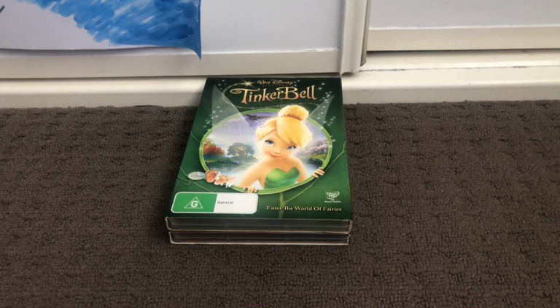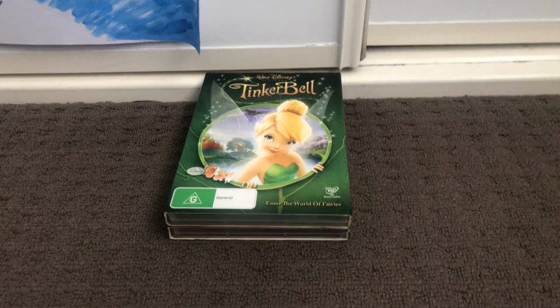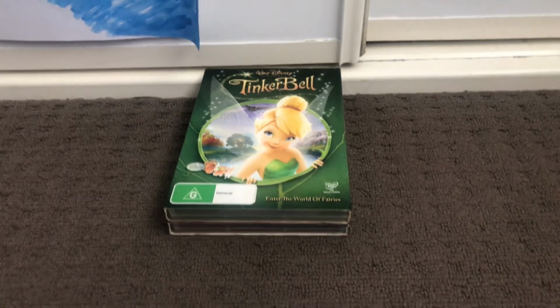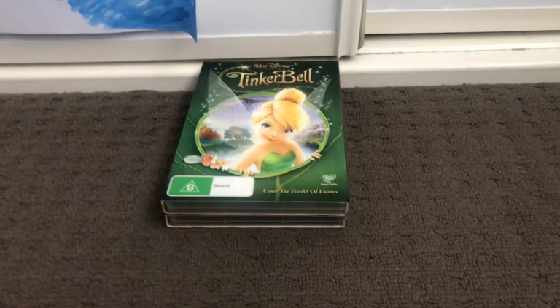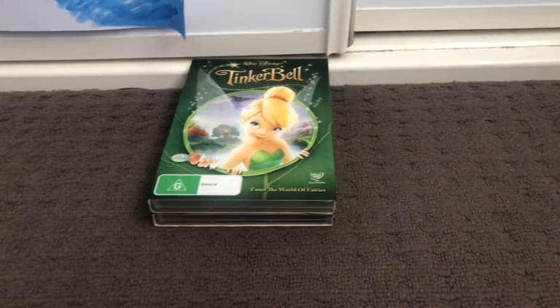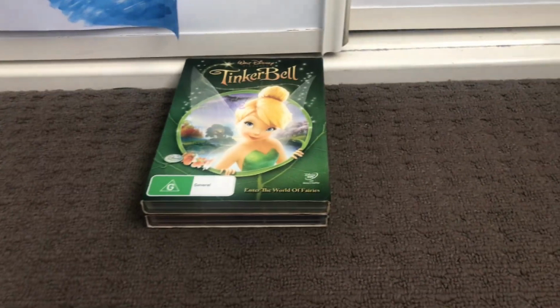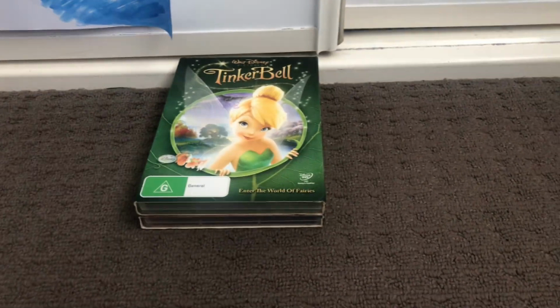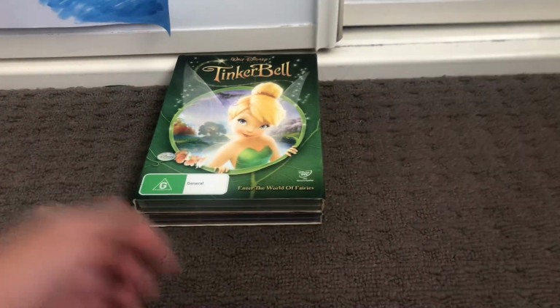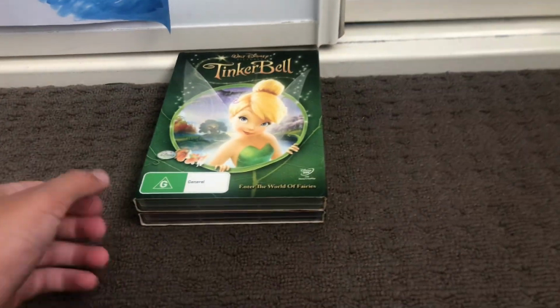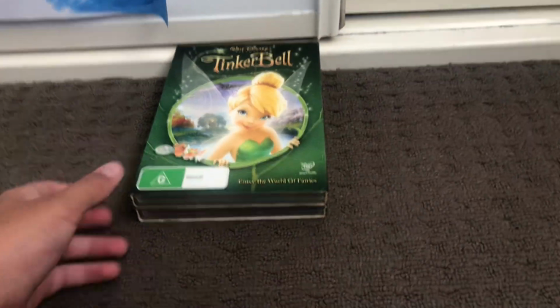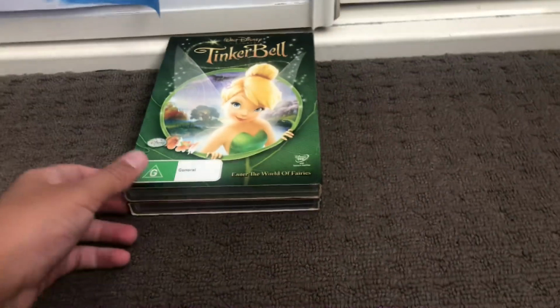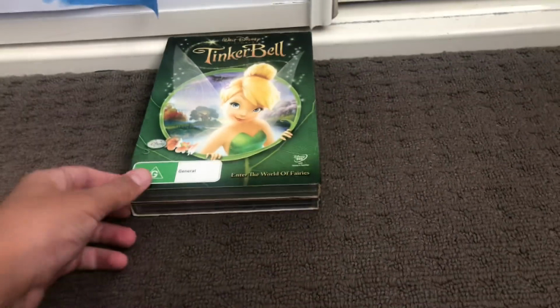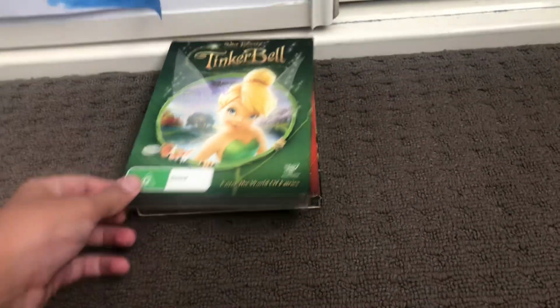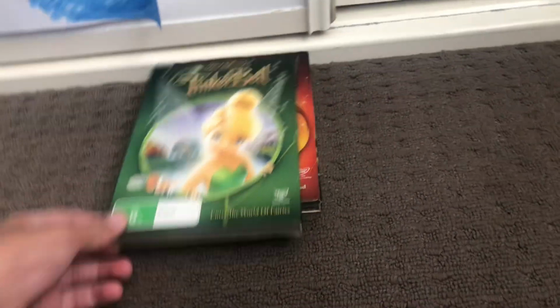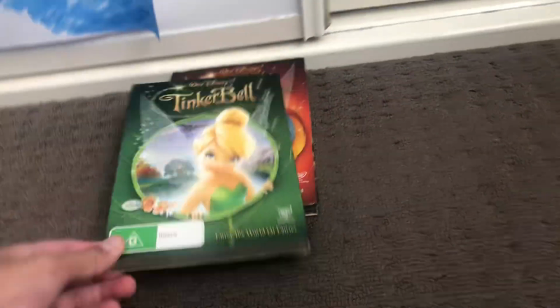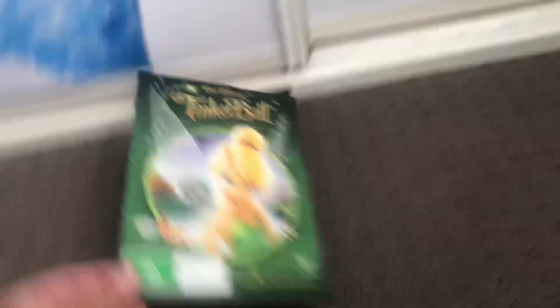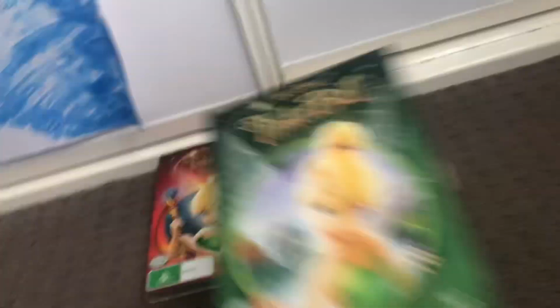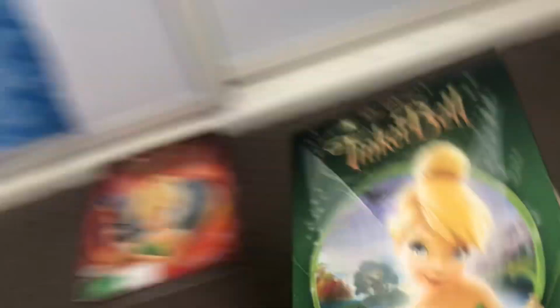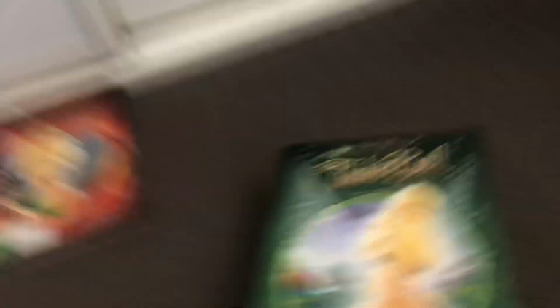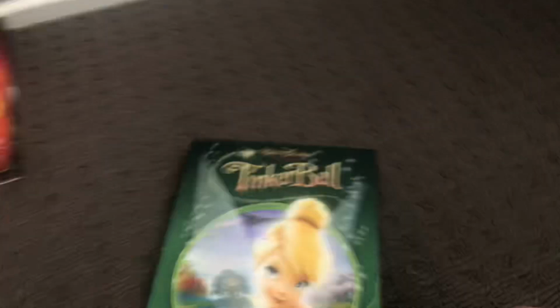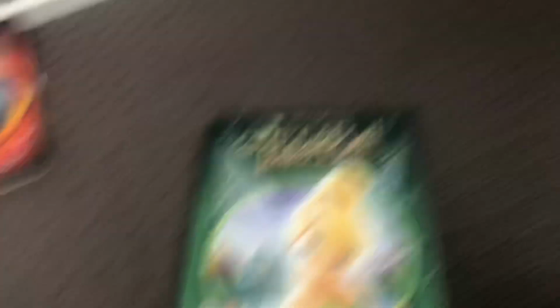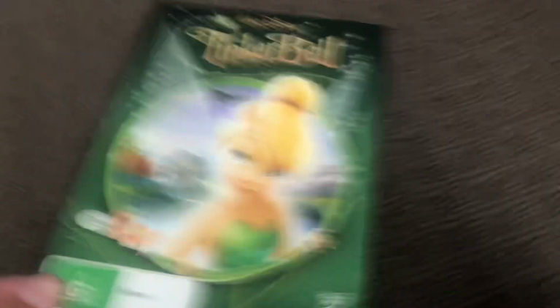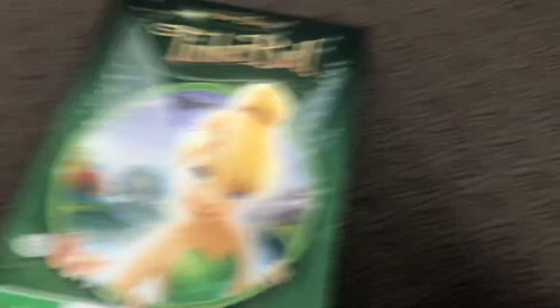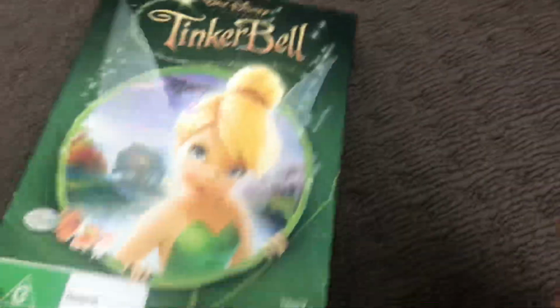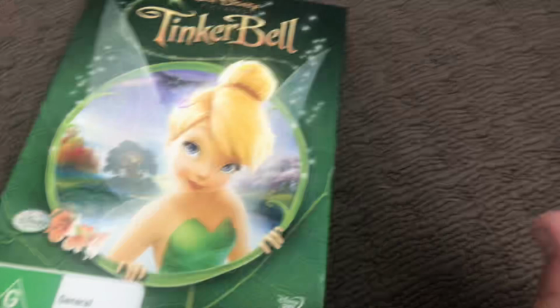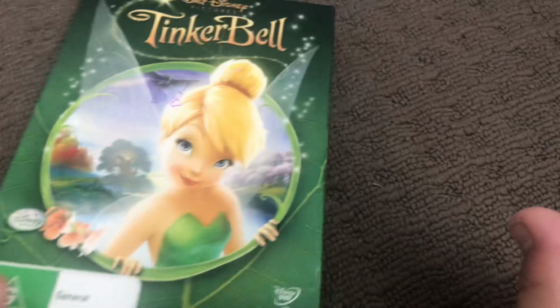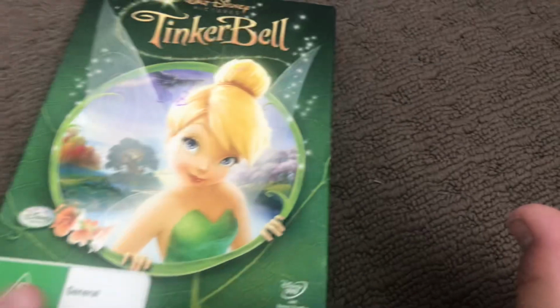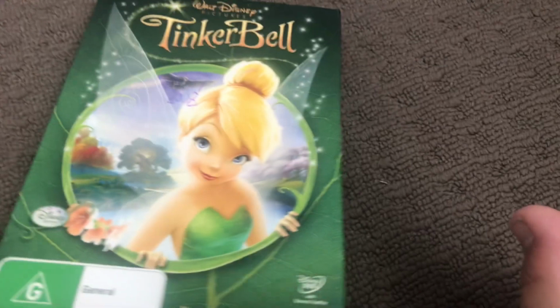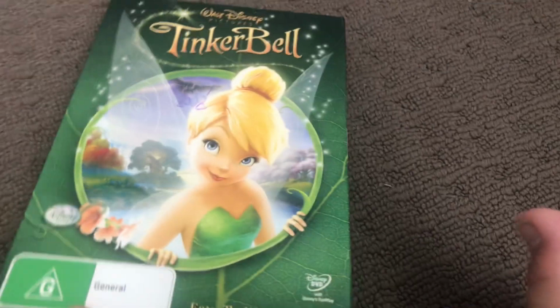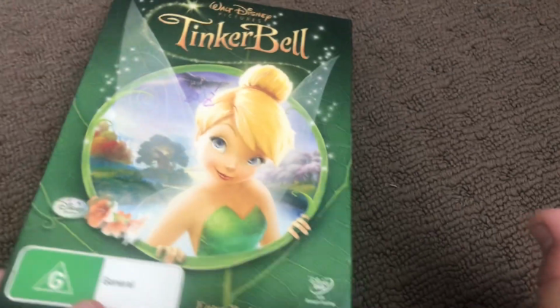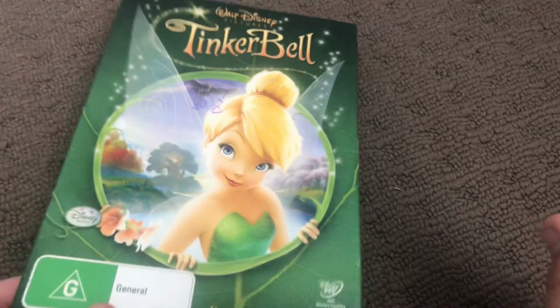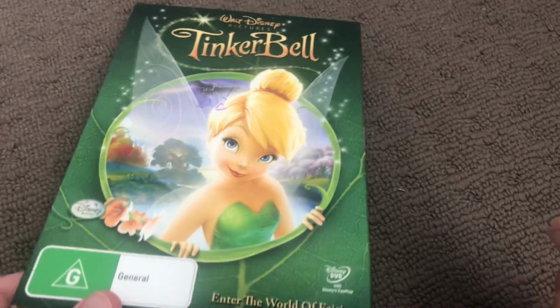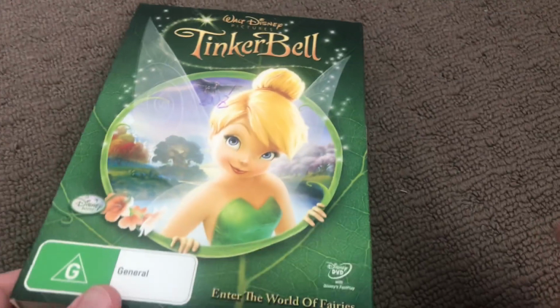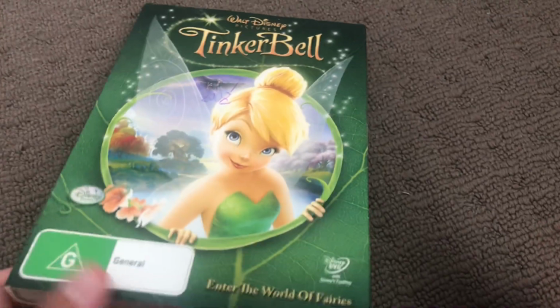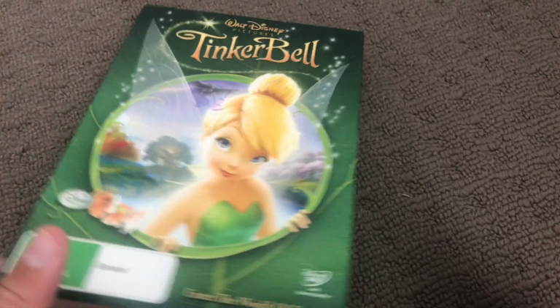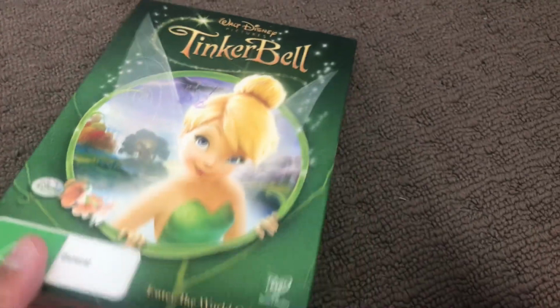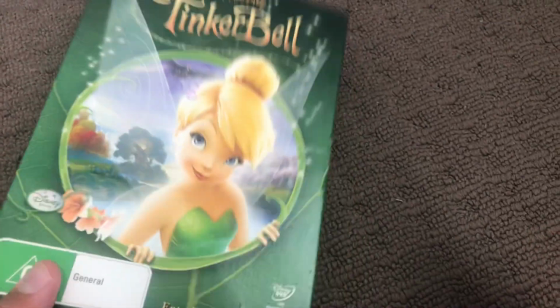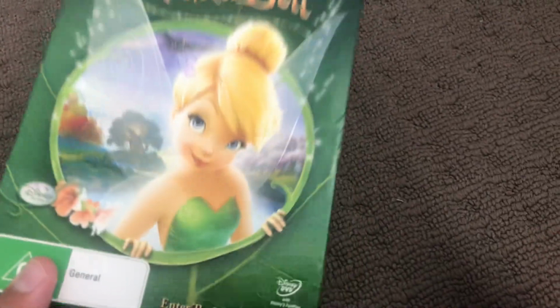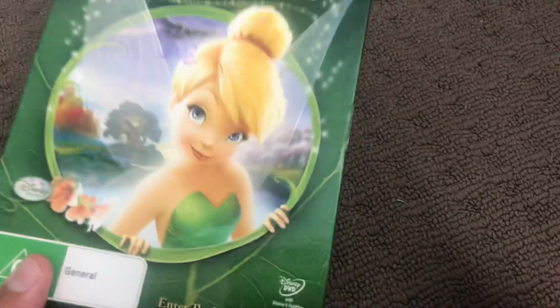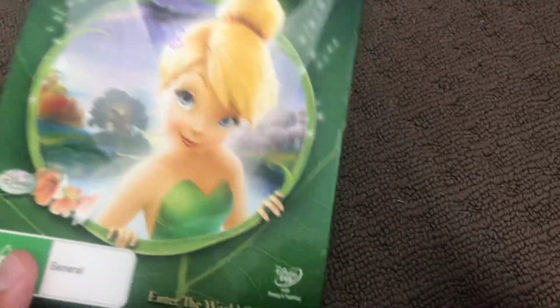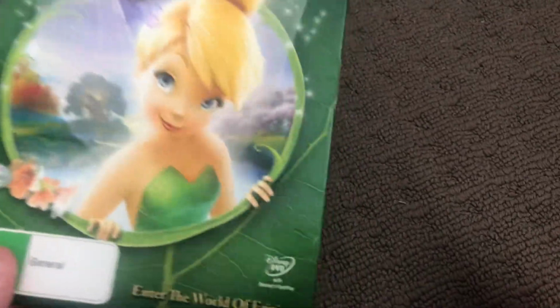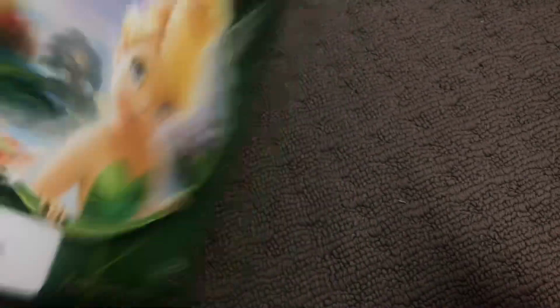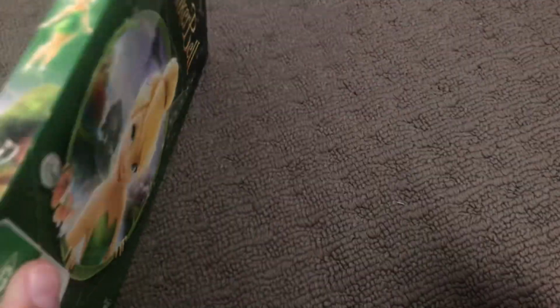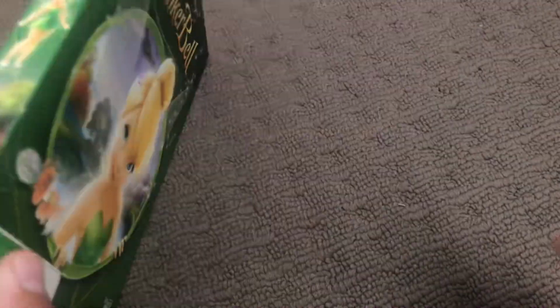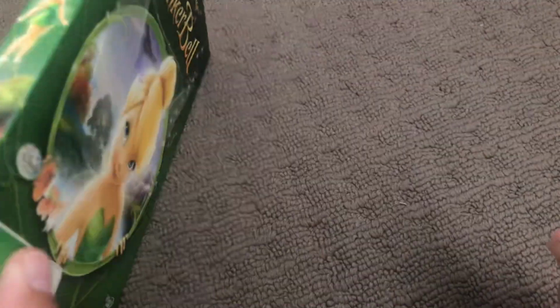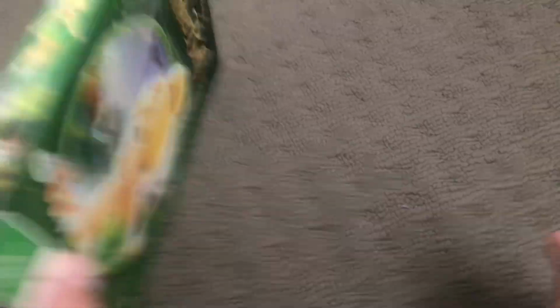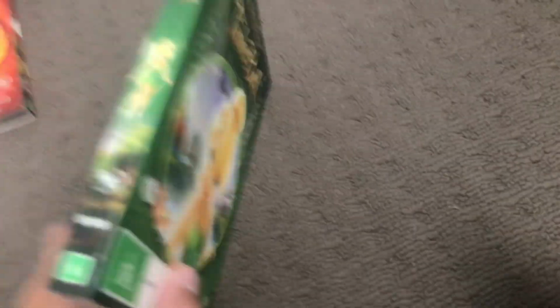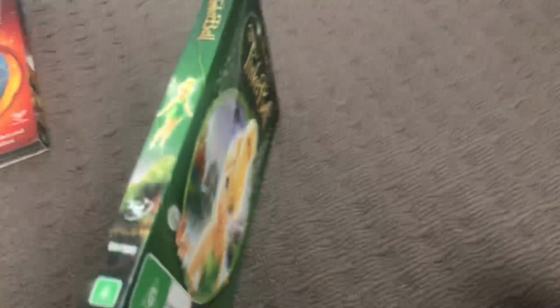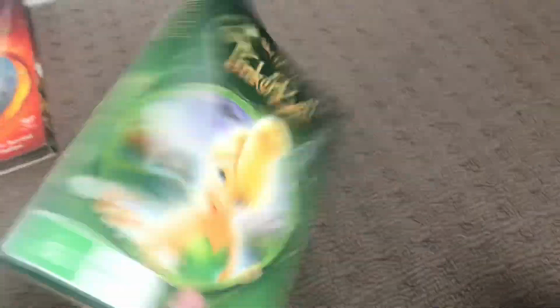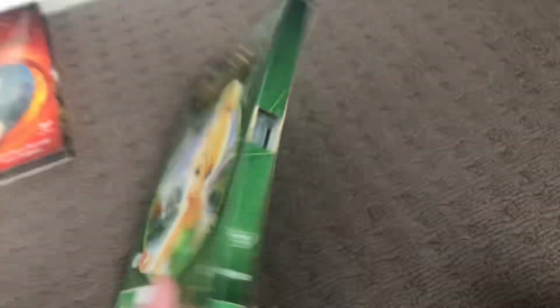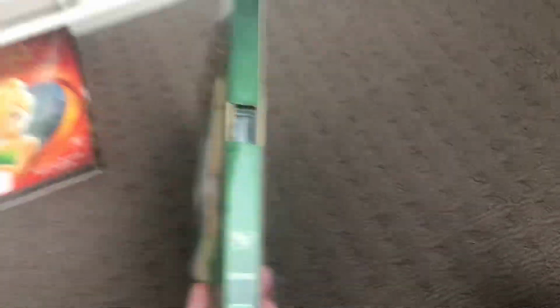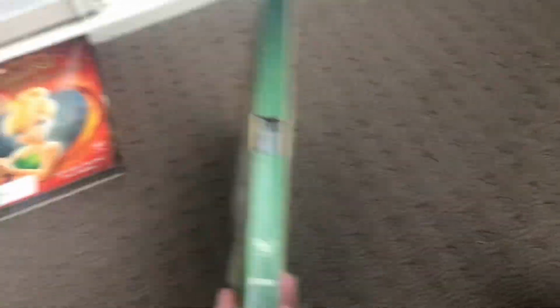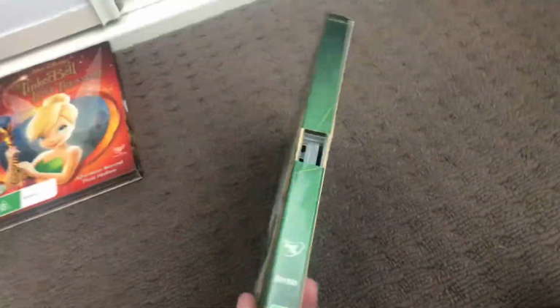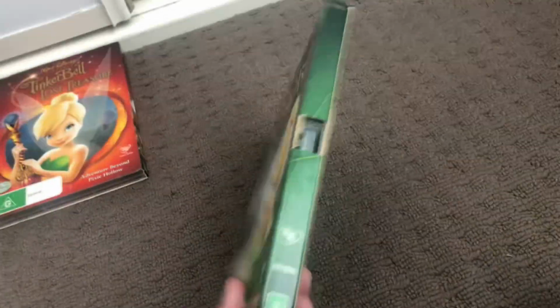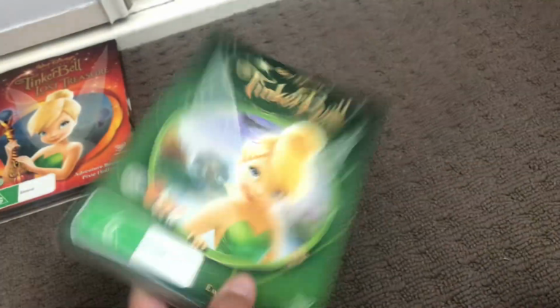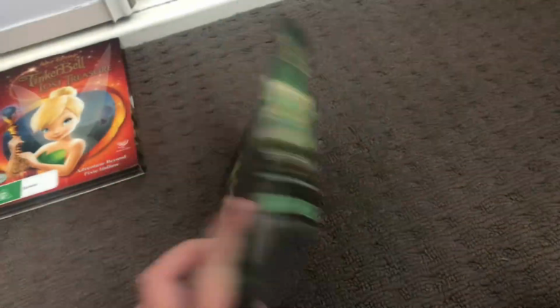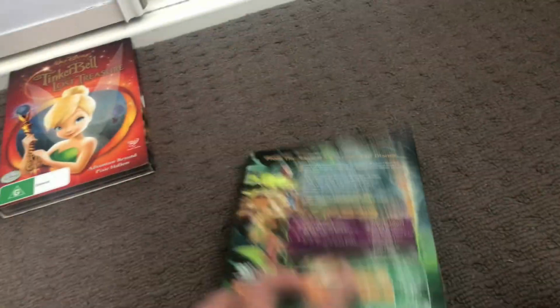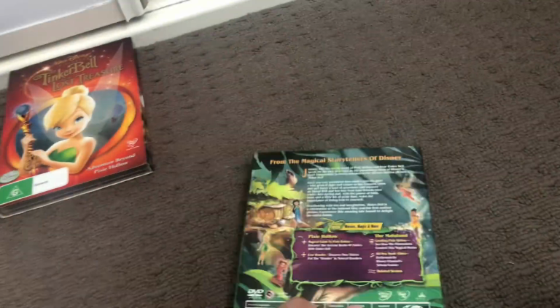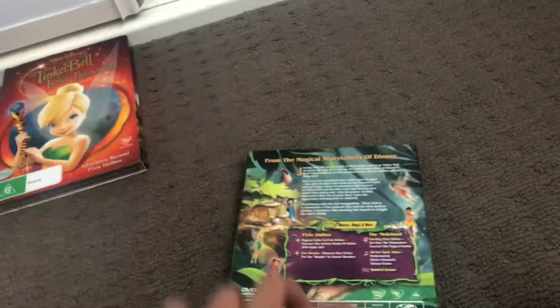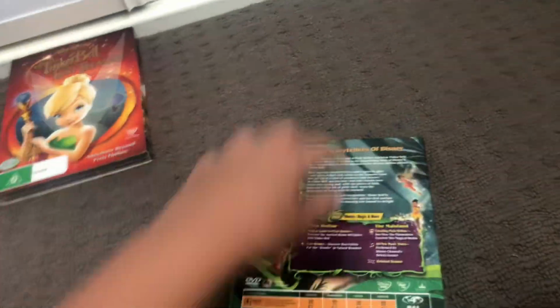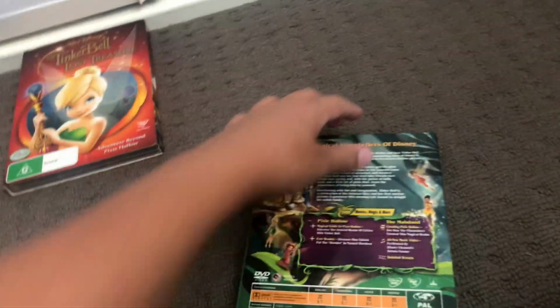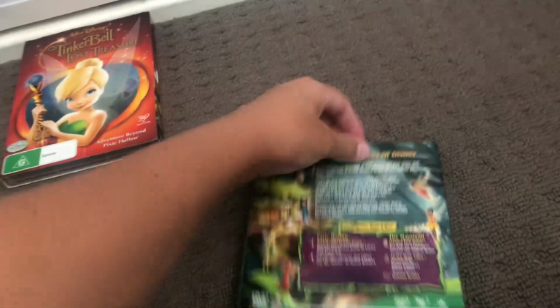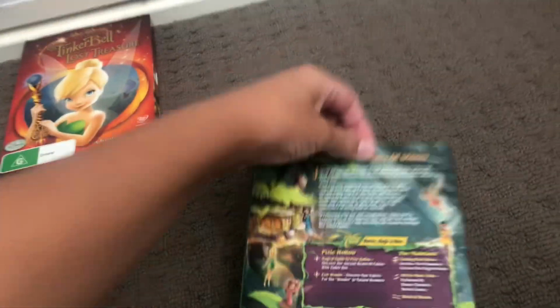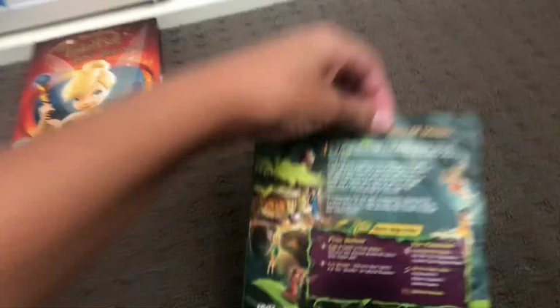Let's get started. First off is Tinkerbell 1, 2008 DVD. Here's the front, spine, a little spine, and the back.